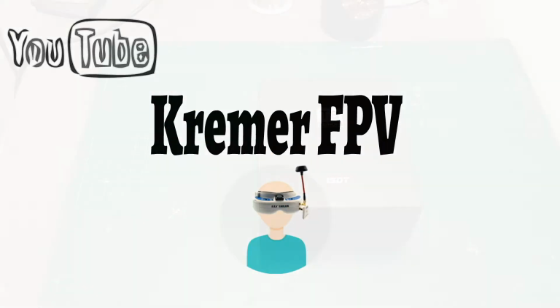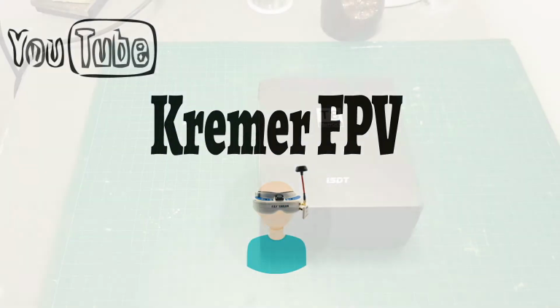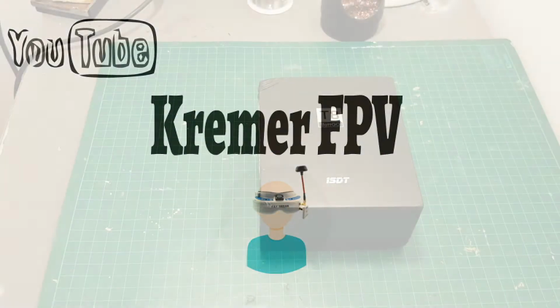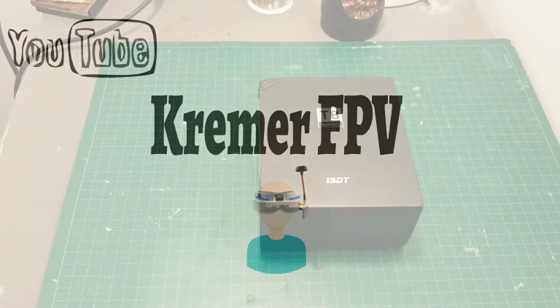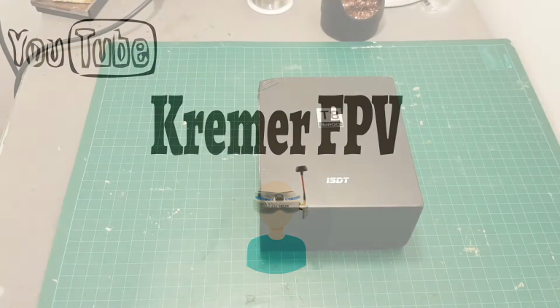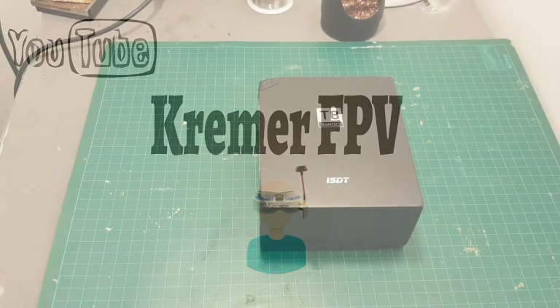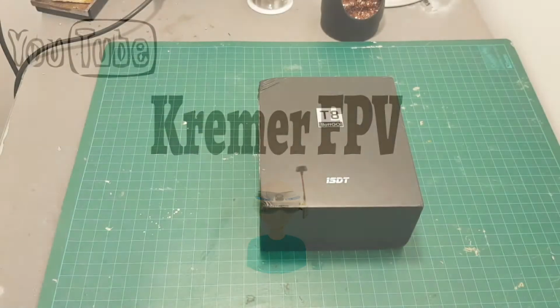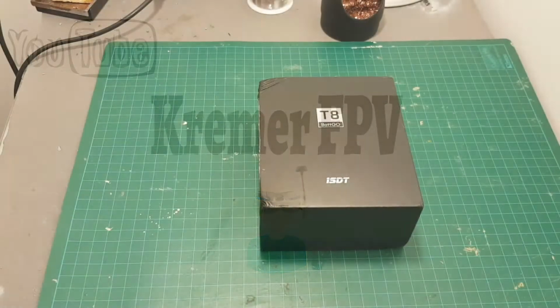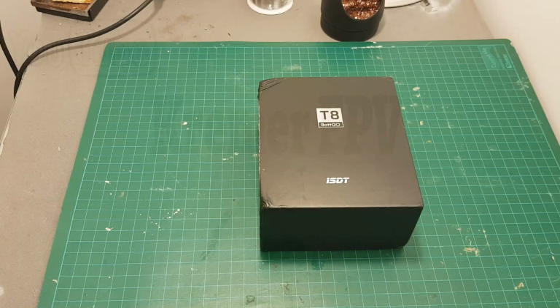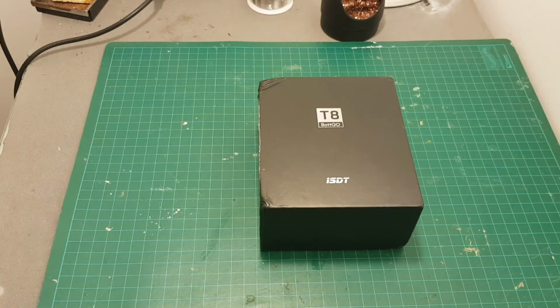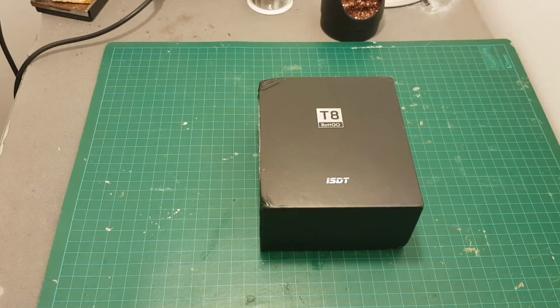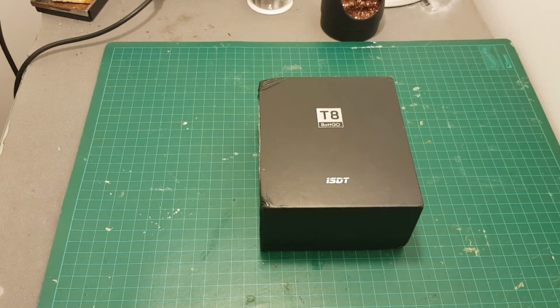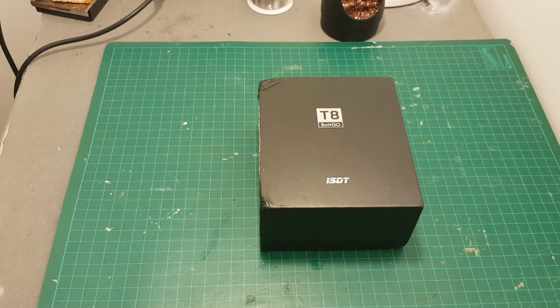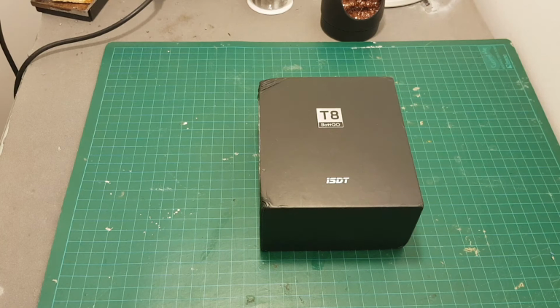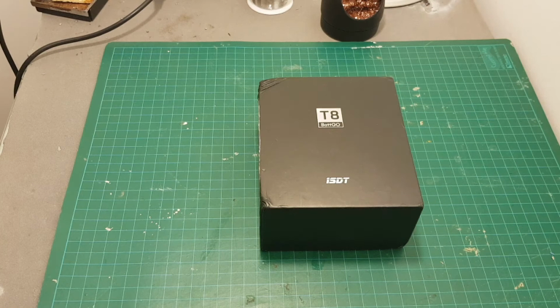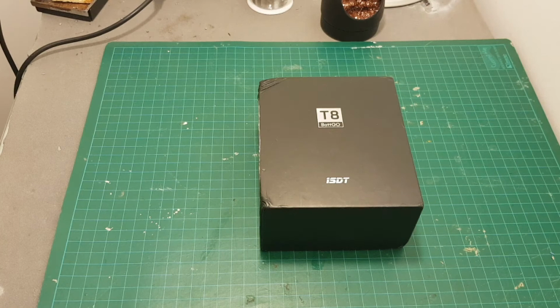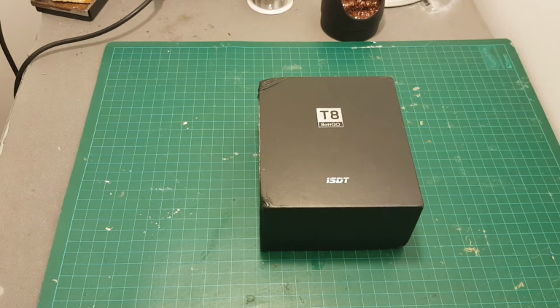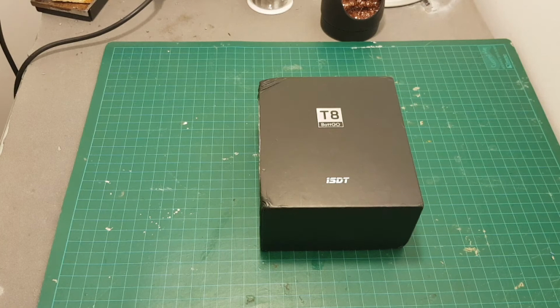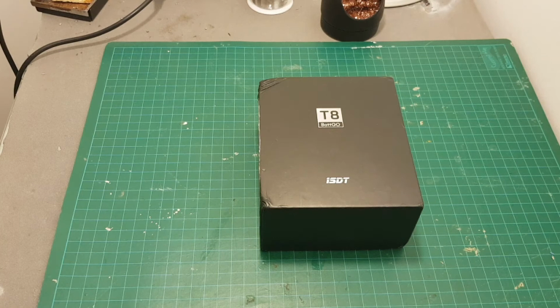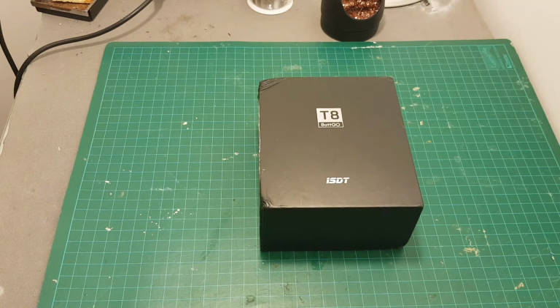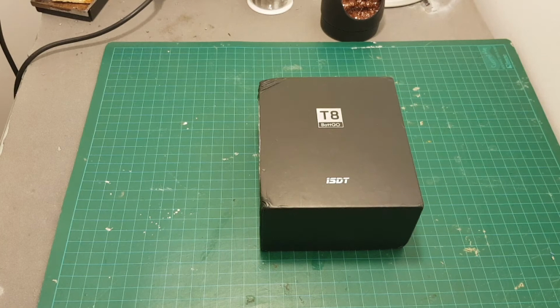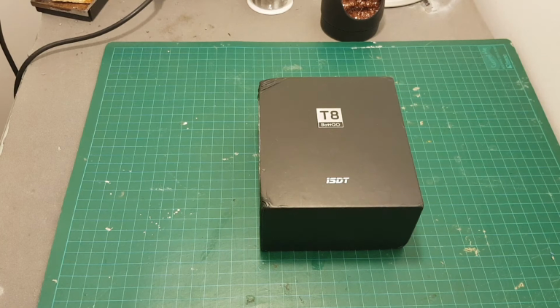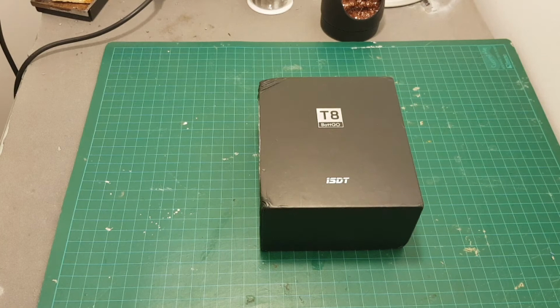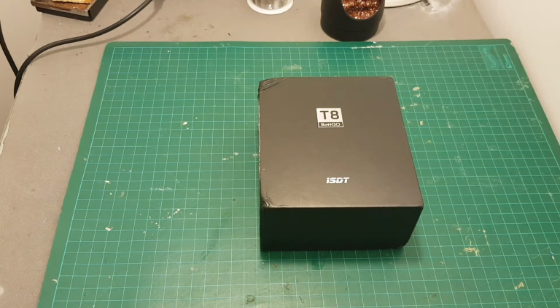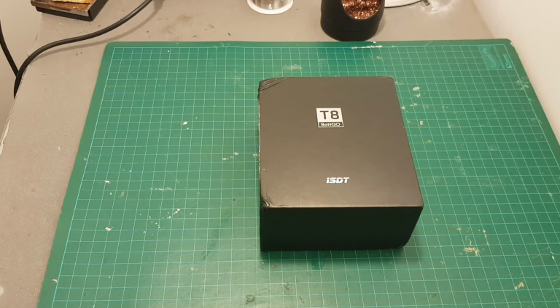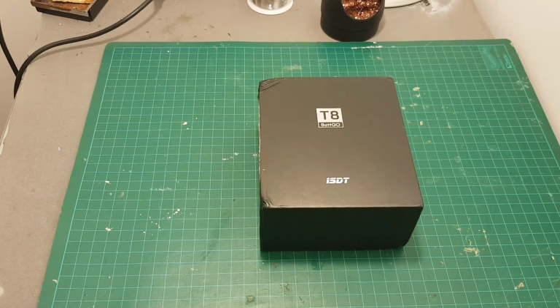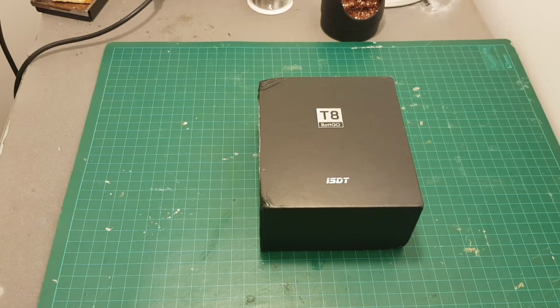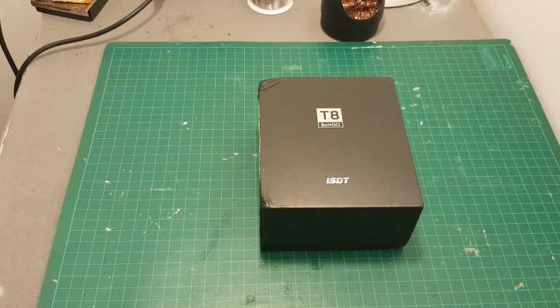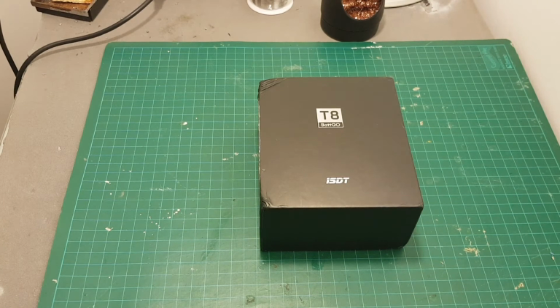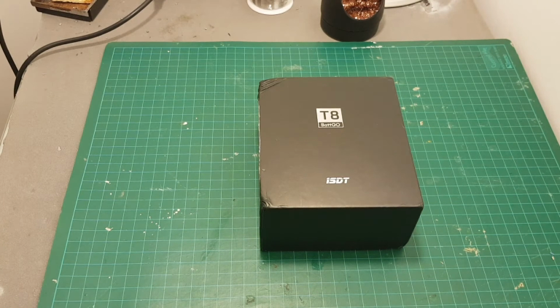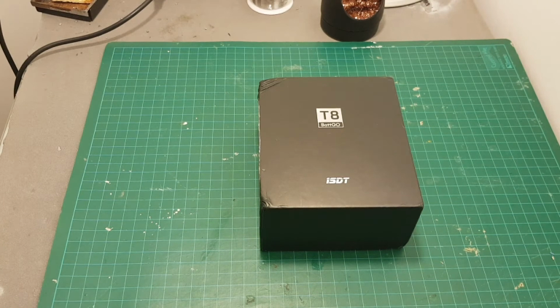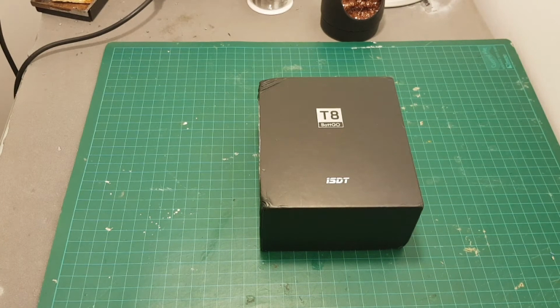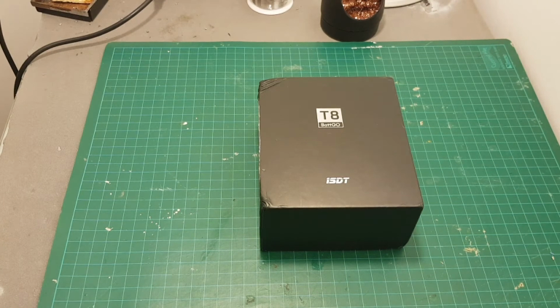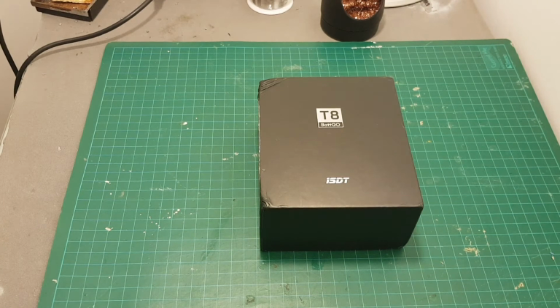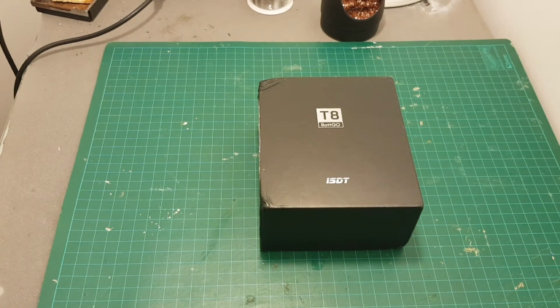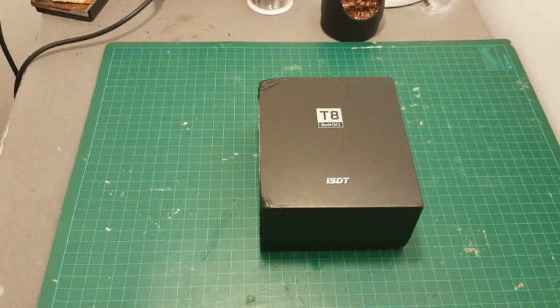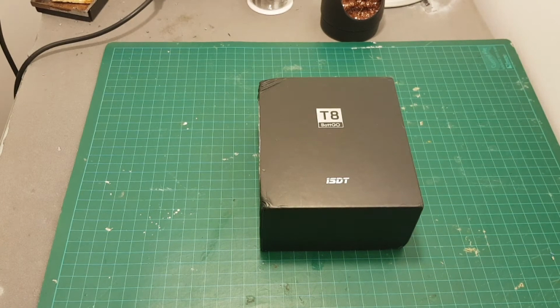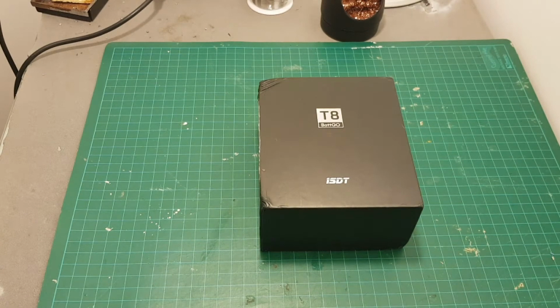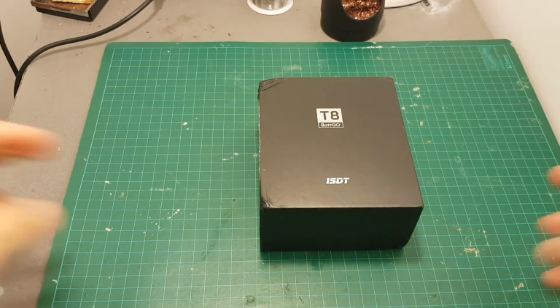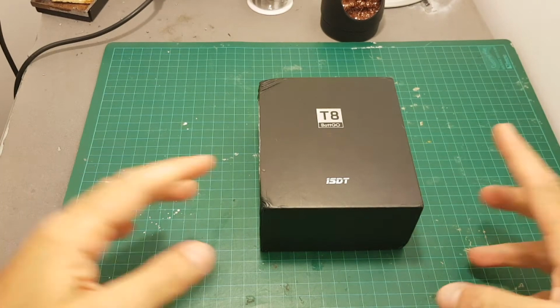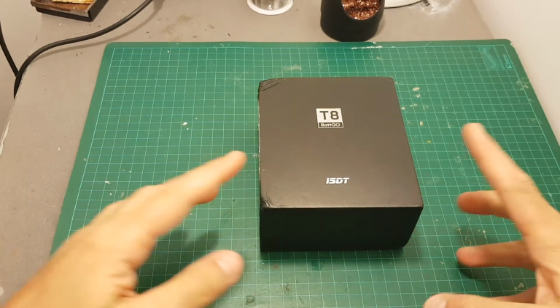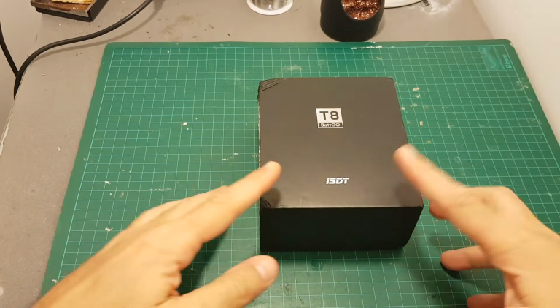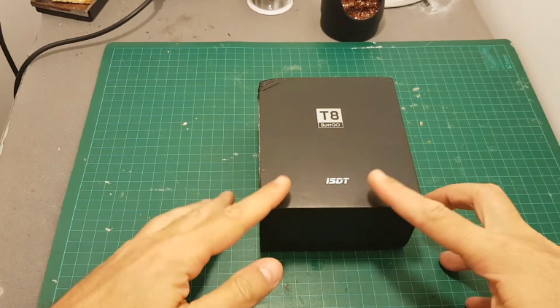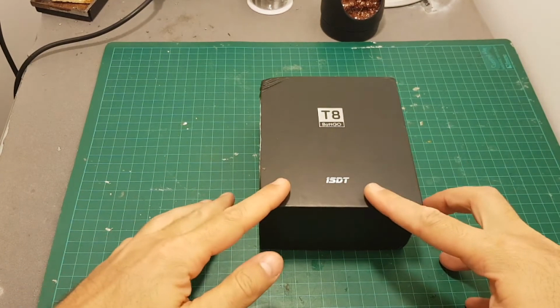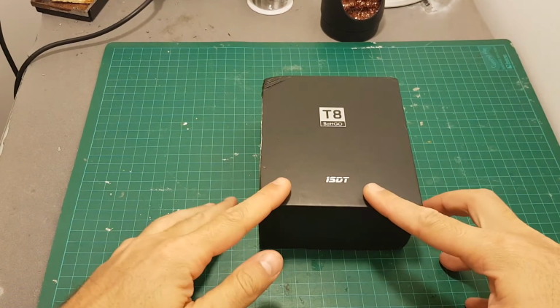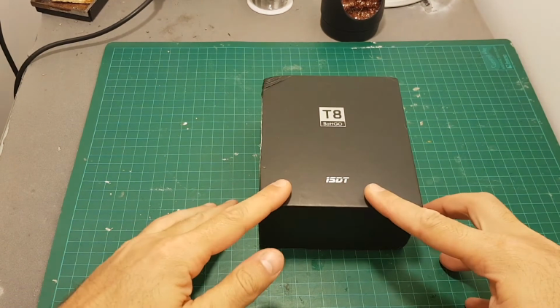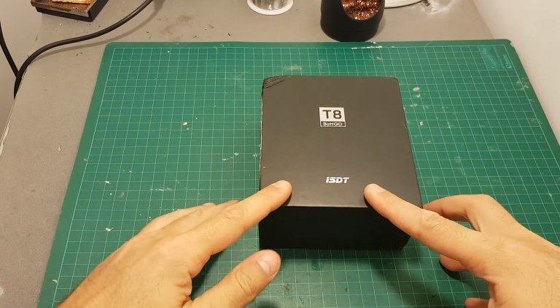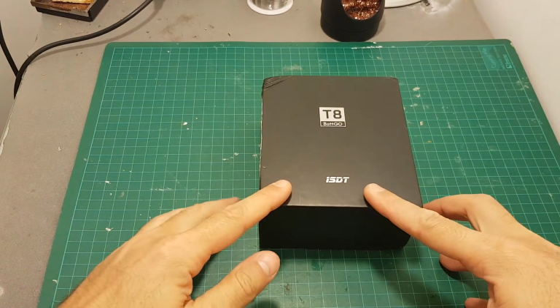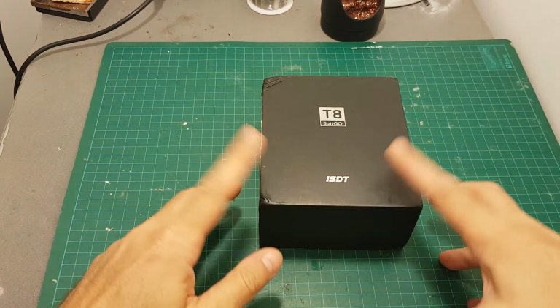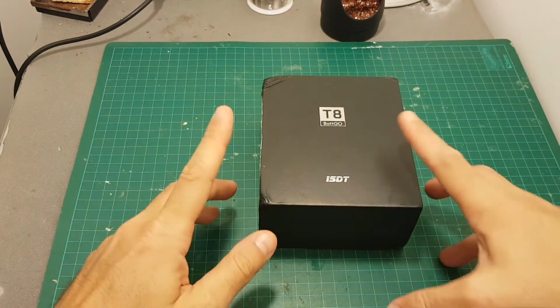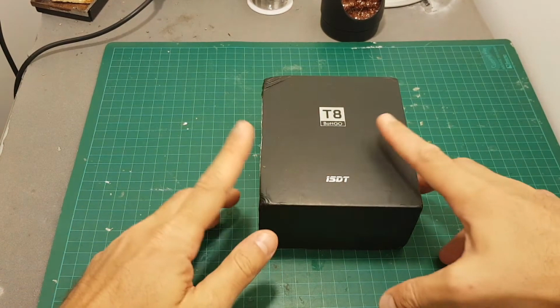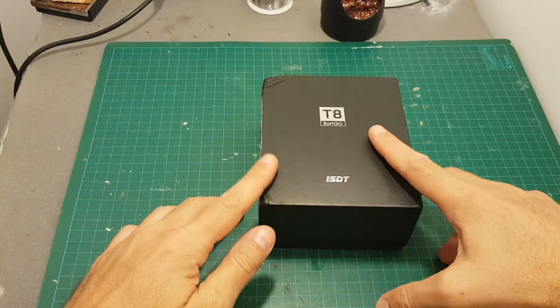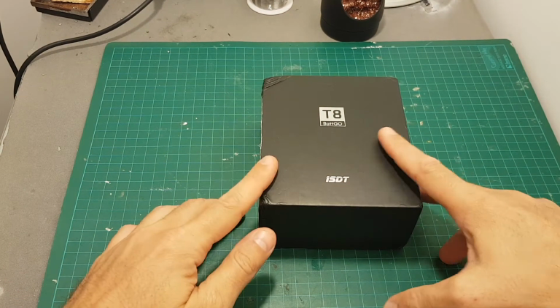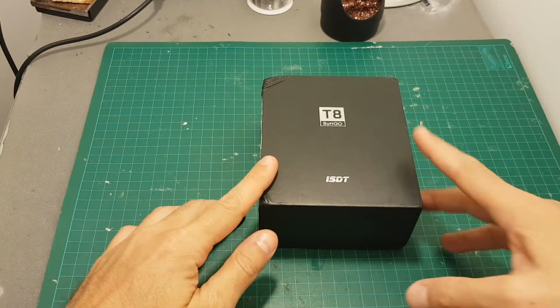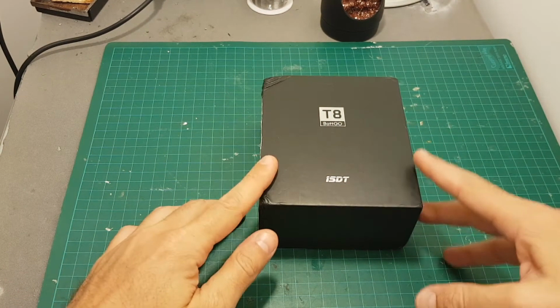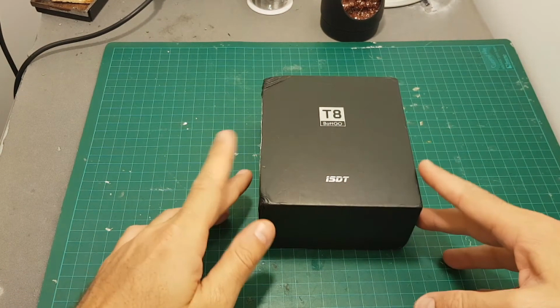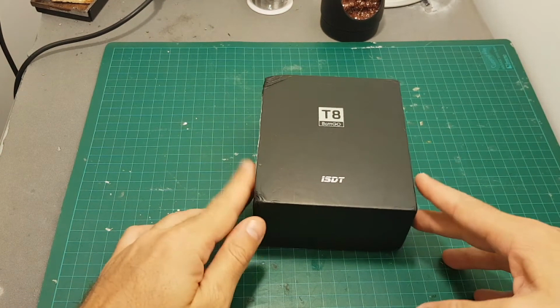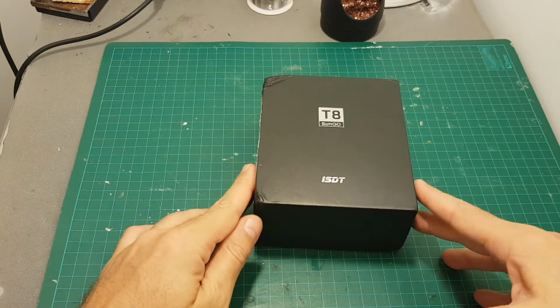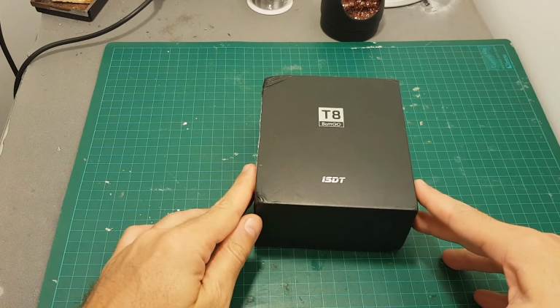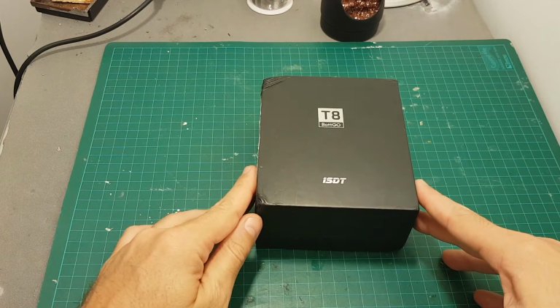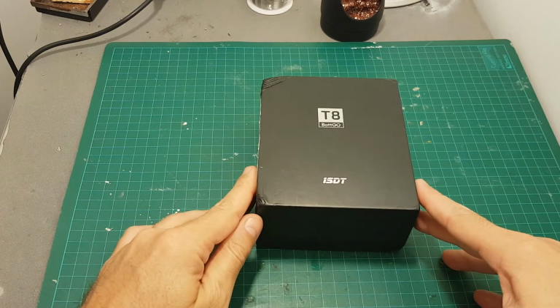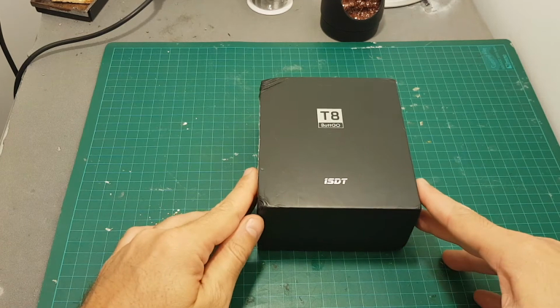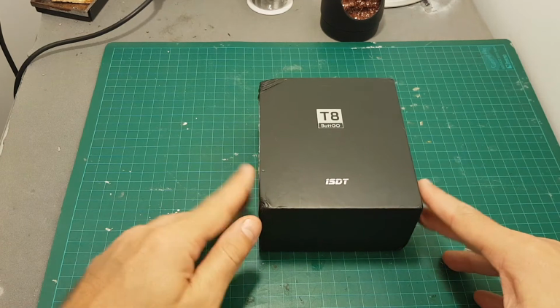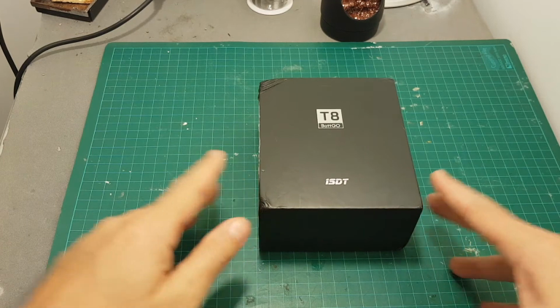Hello guys and welcome back to my channel. Today in this video I'm going to check the newest charger from ISDT, the T8 battery charger.